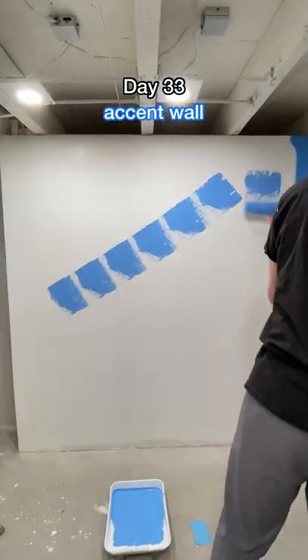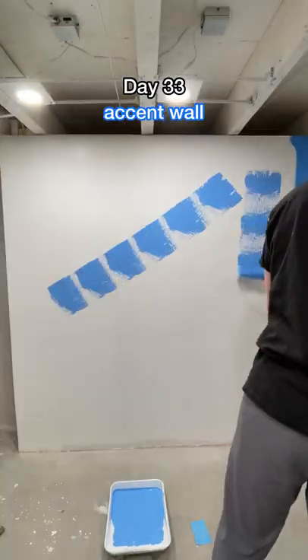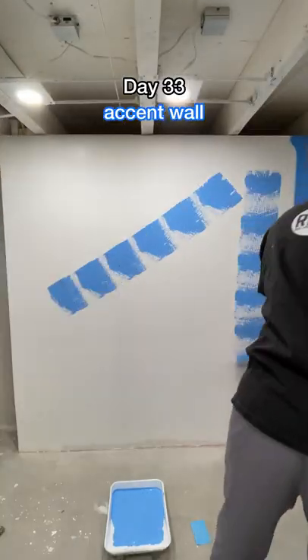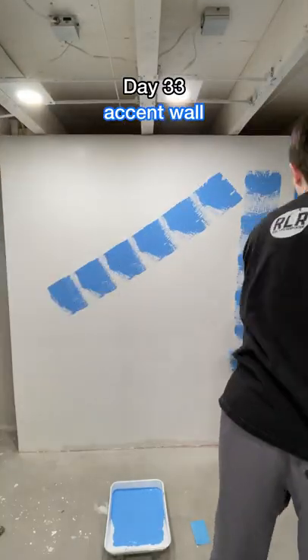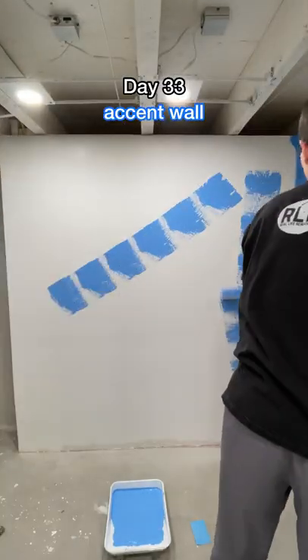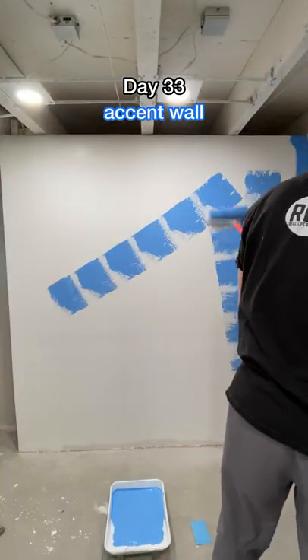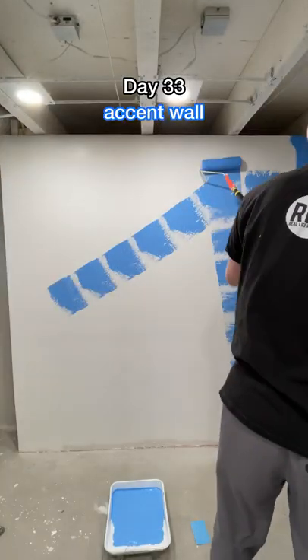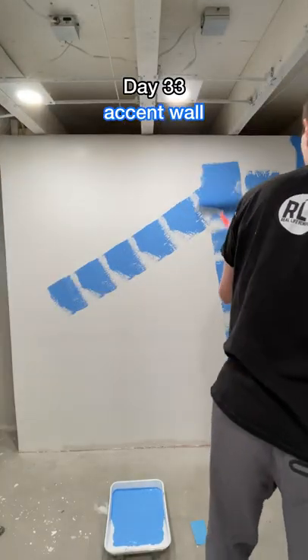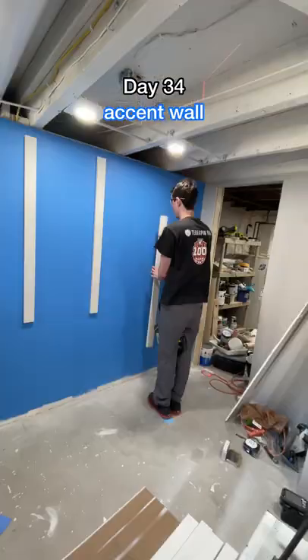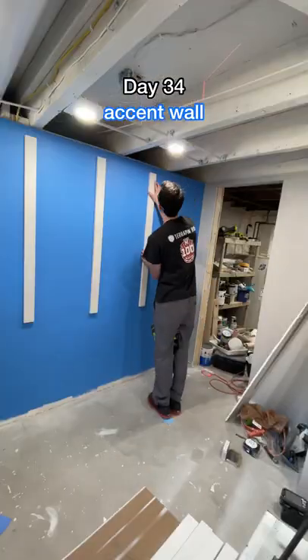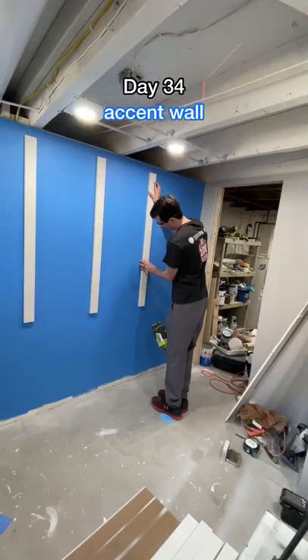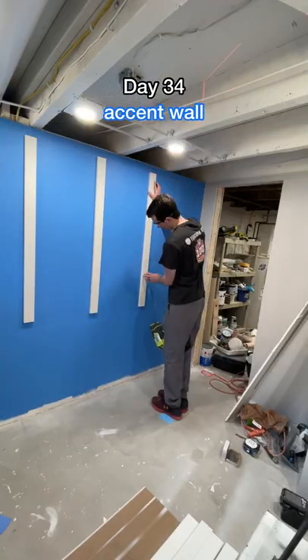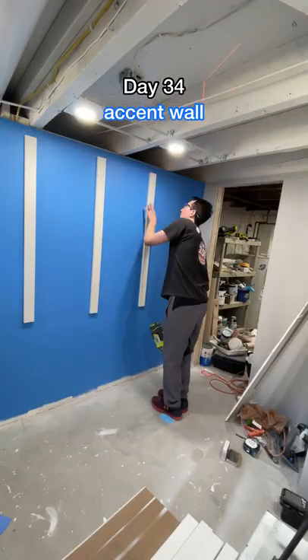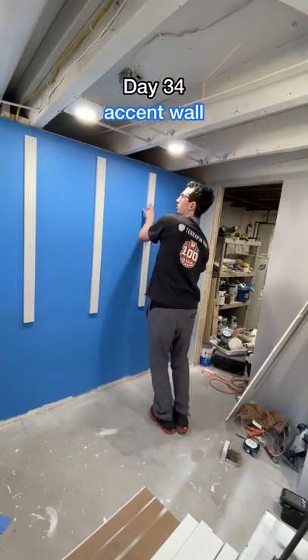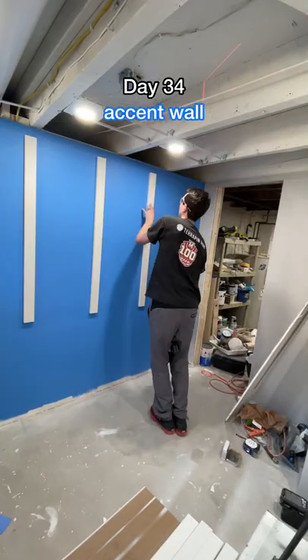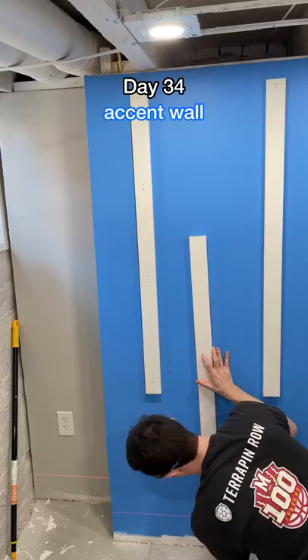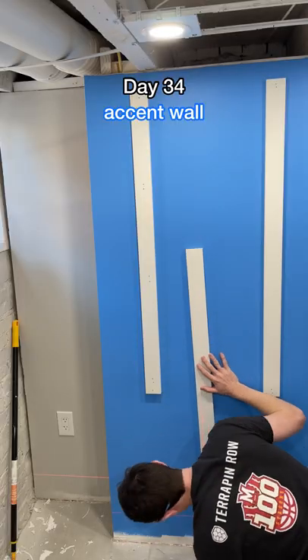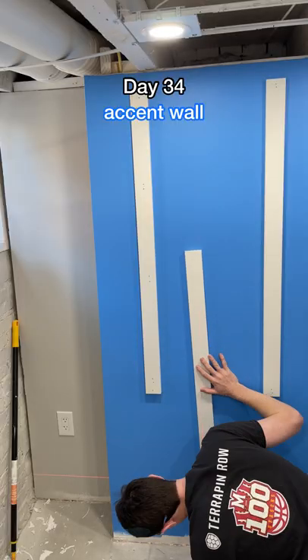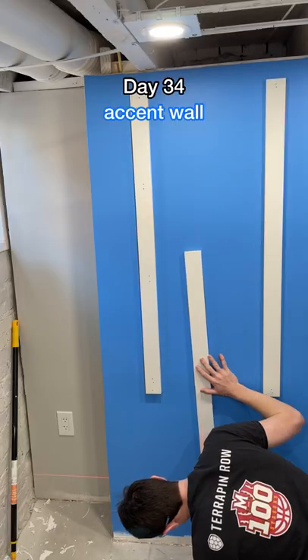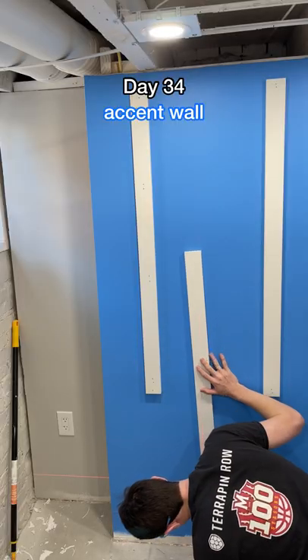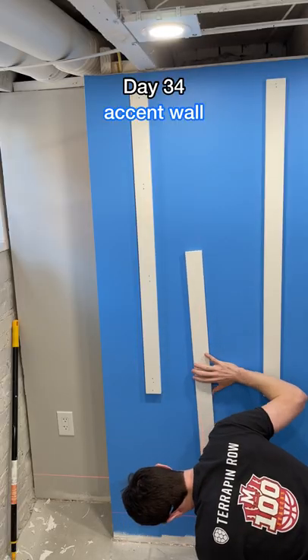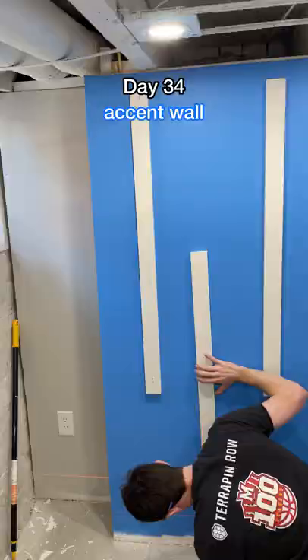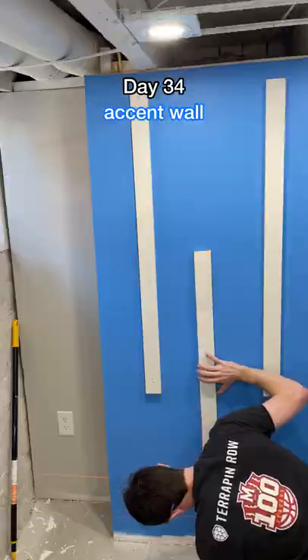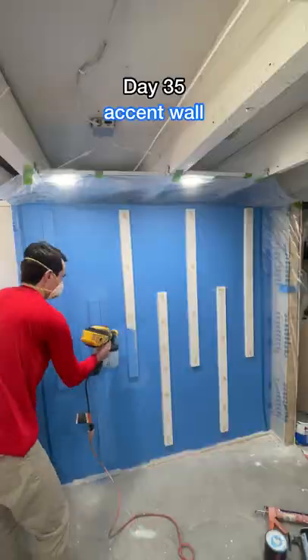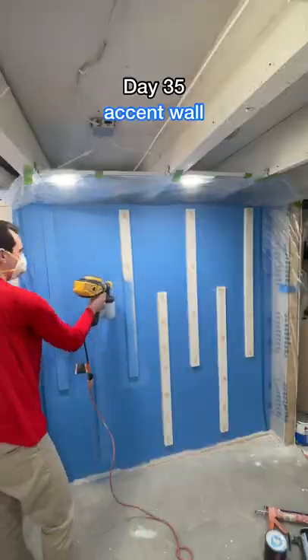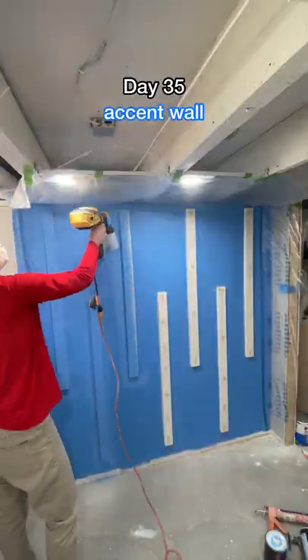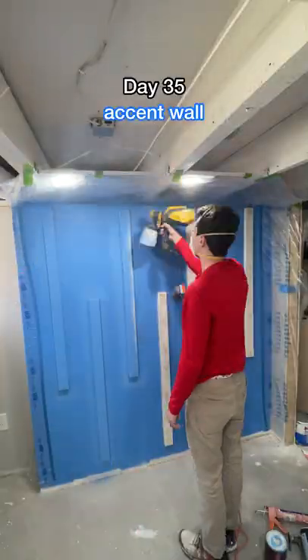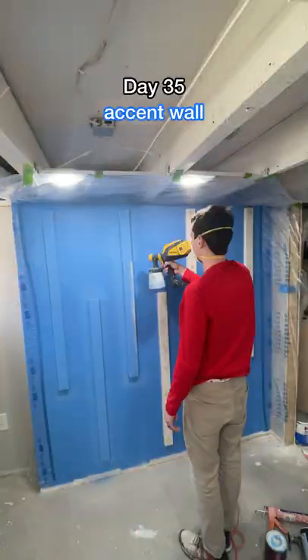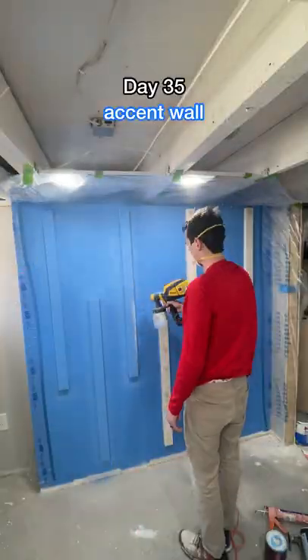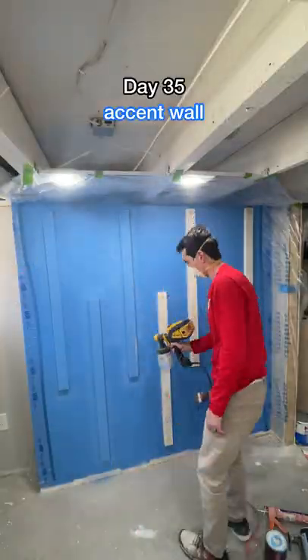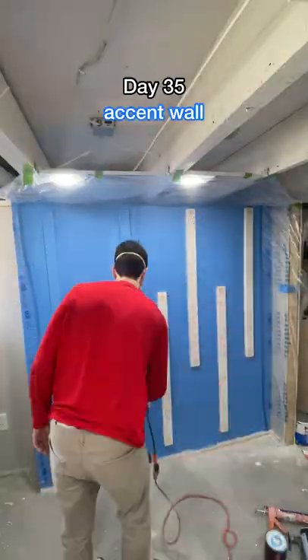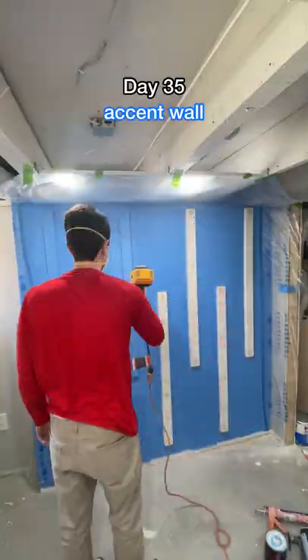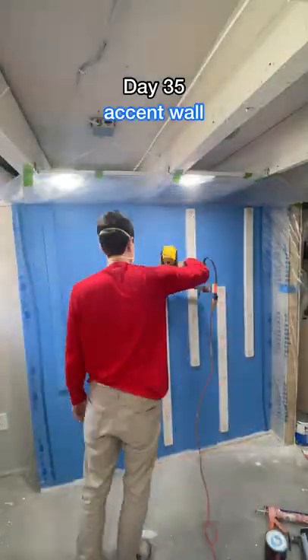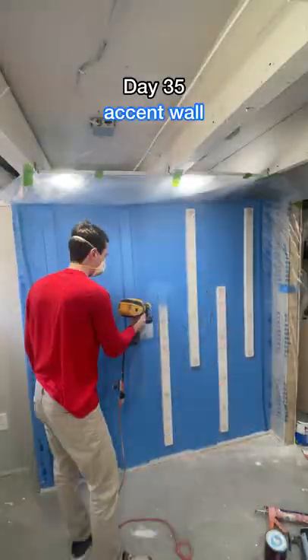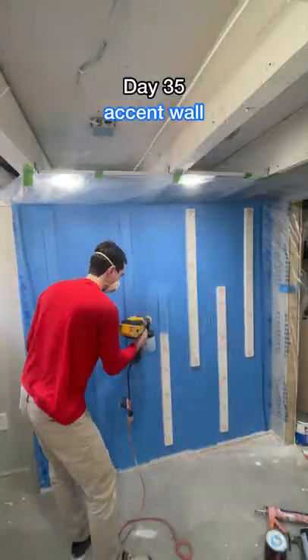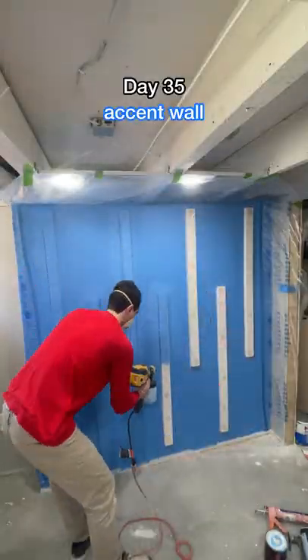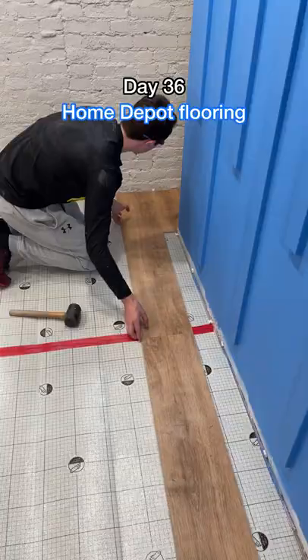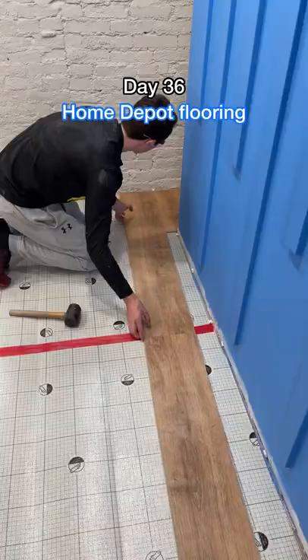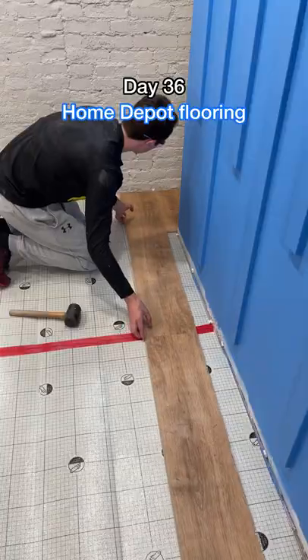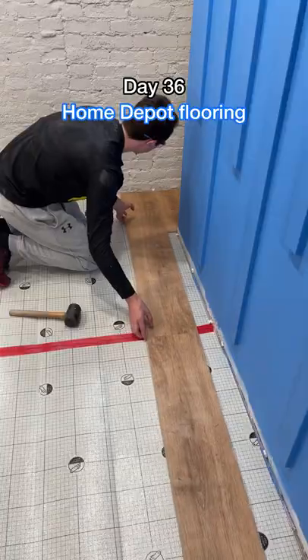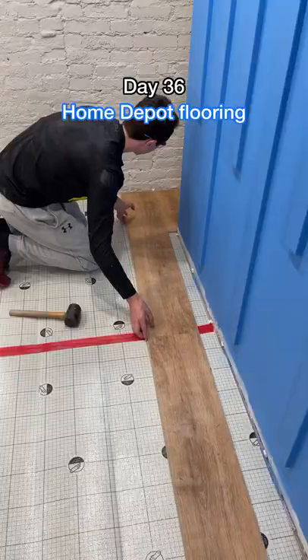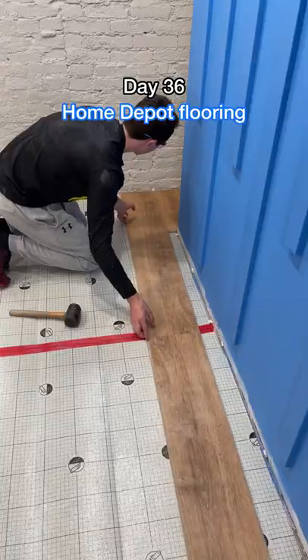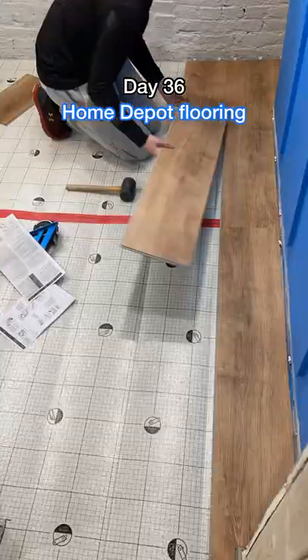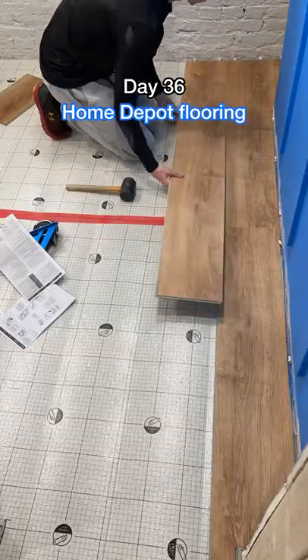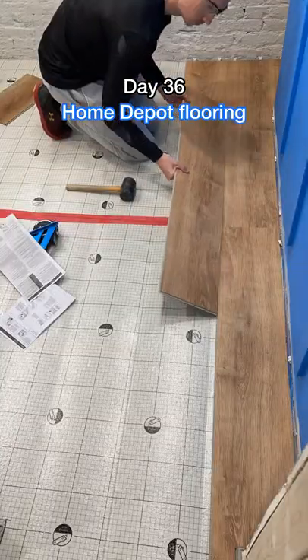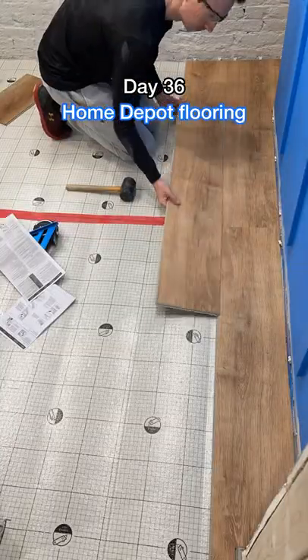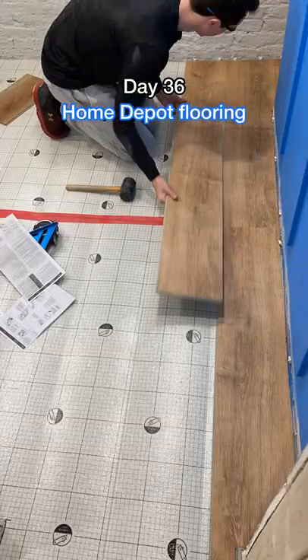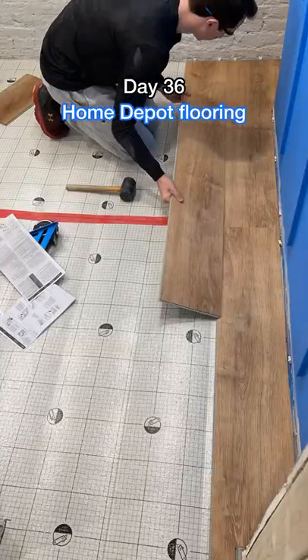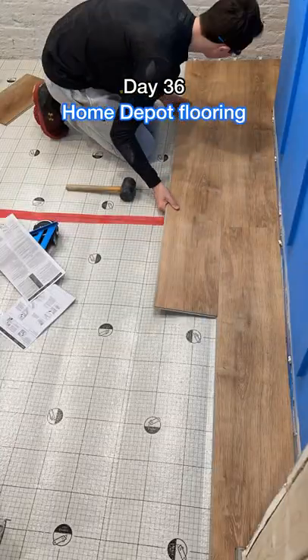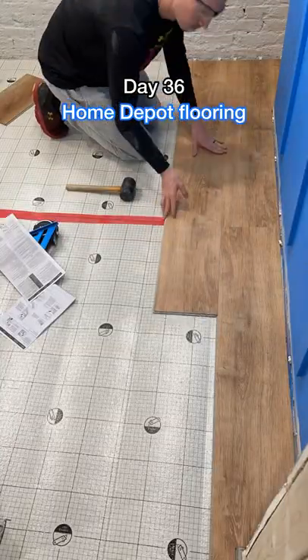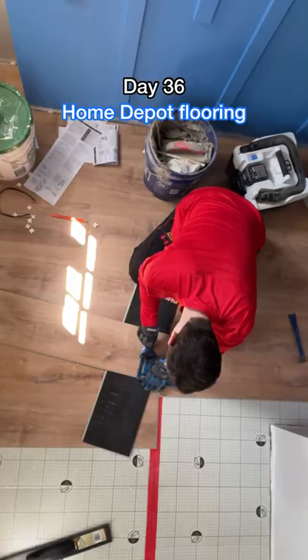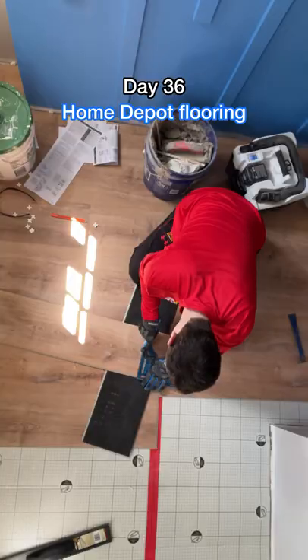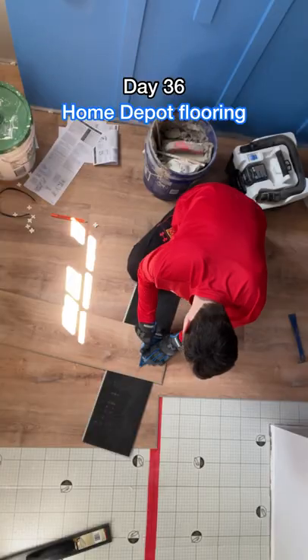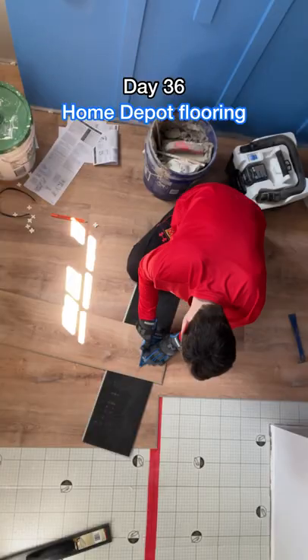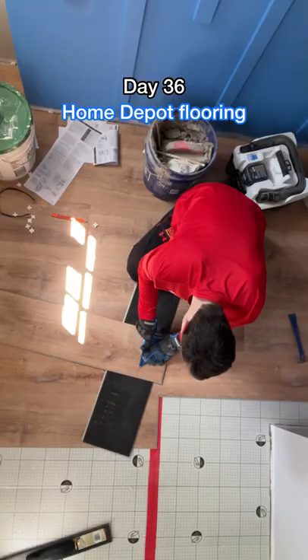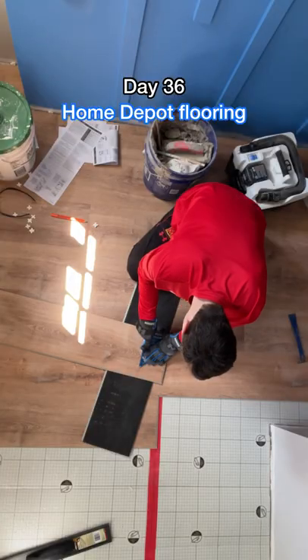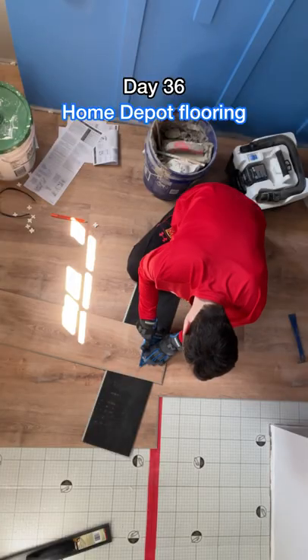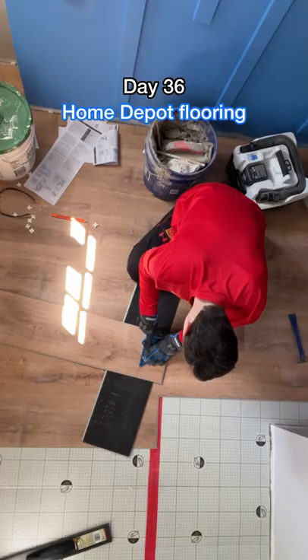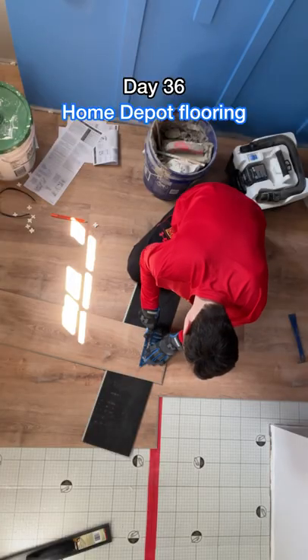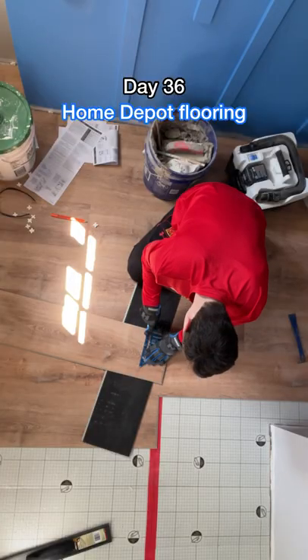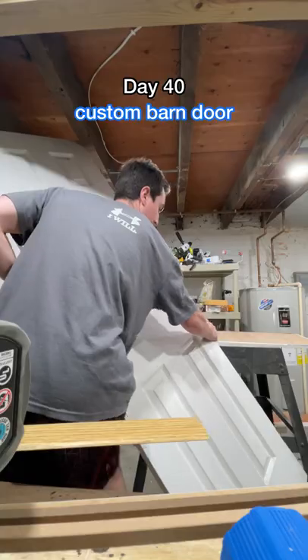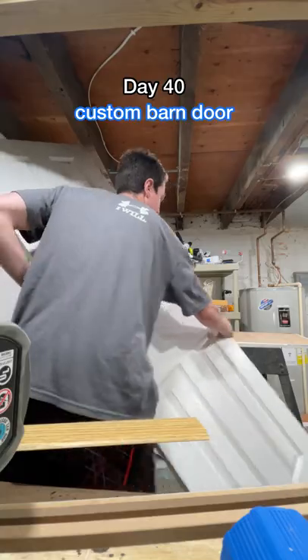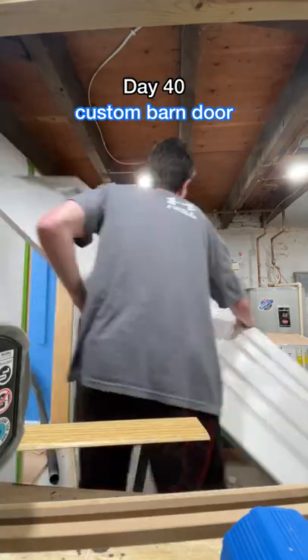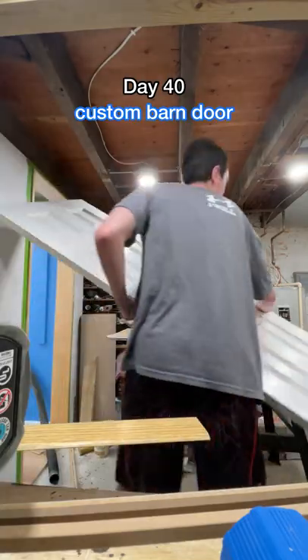Then it was time for the accent wall, and yes, I know this blue is bold, but I really liked it, especially with this staggered pattern. And I've never installed flooring before, but I got this kind from Home Depot and it was really easy to install.